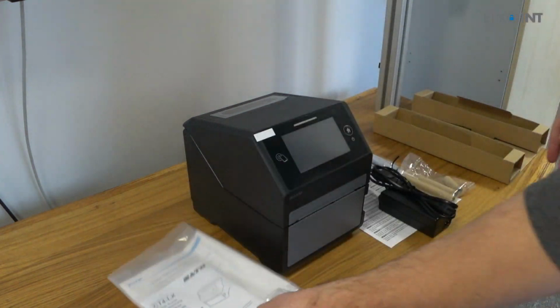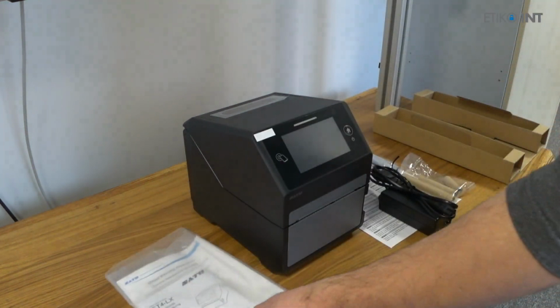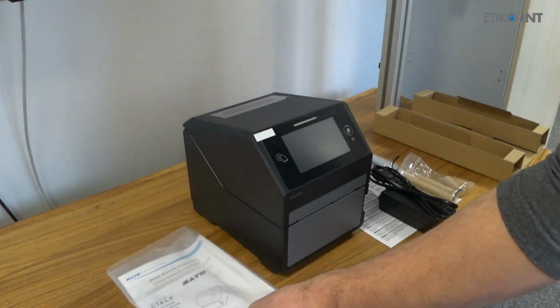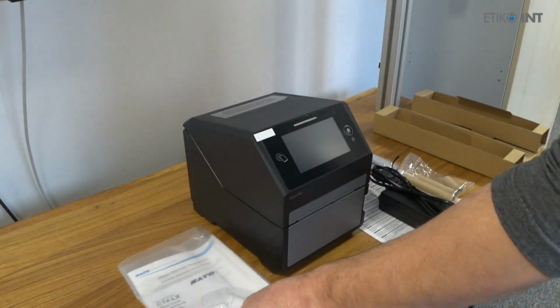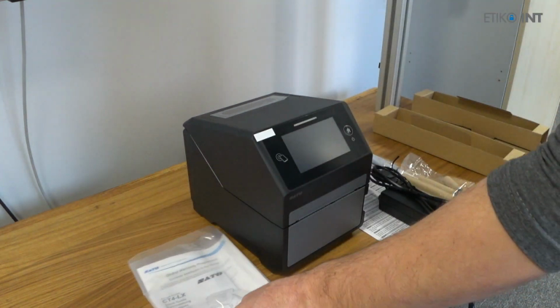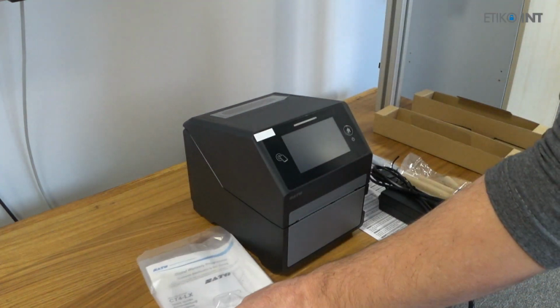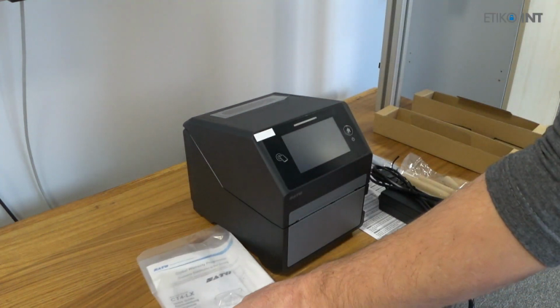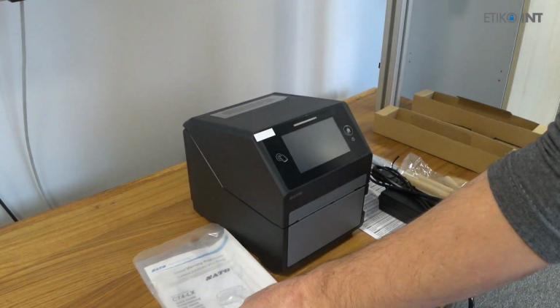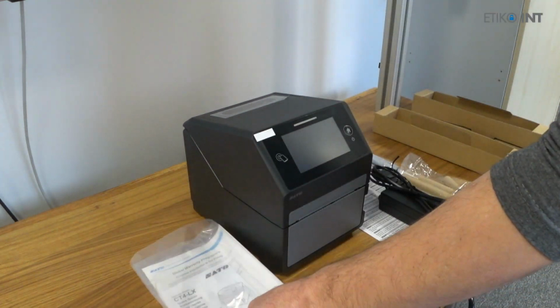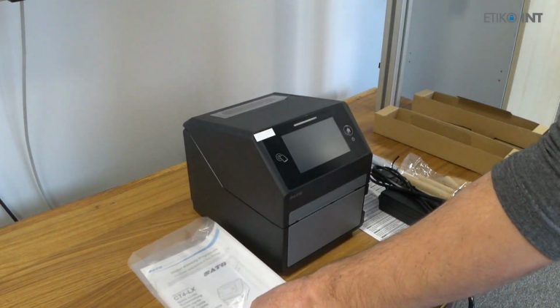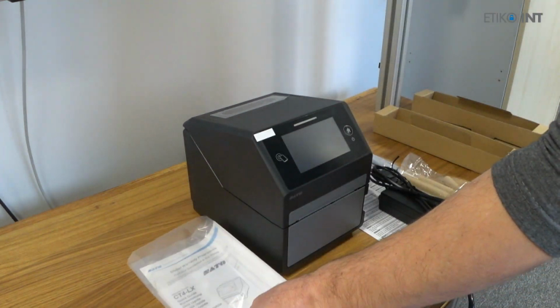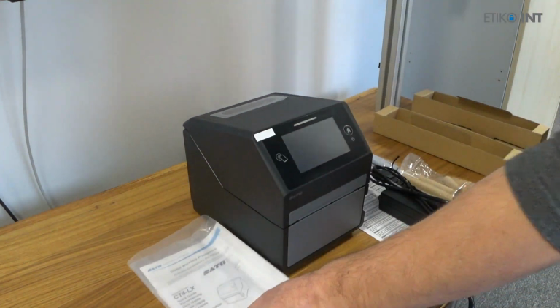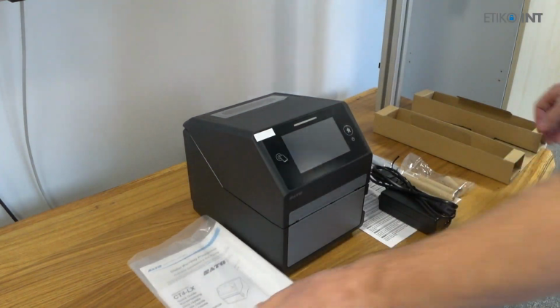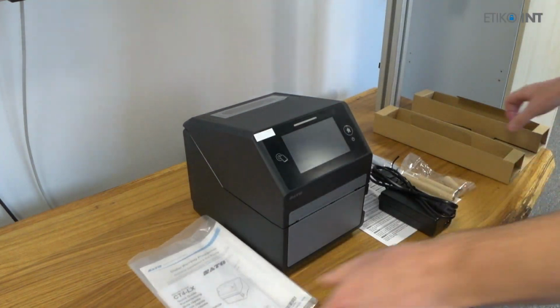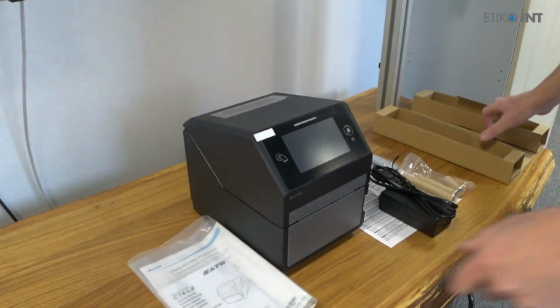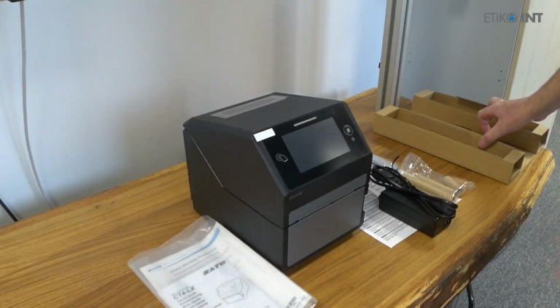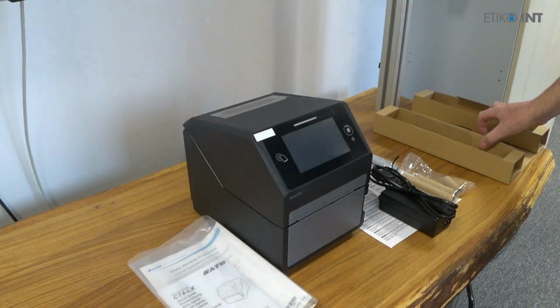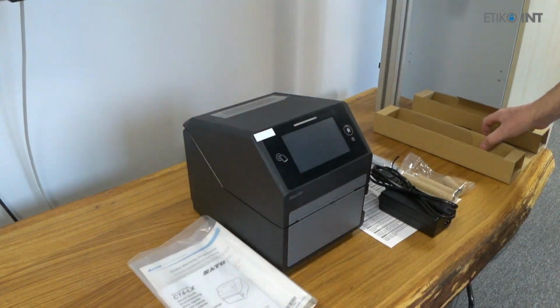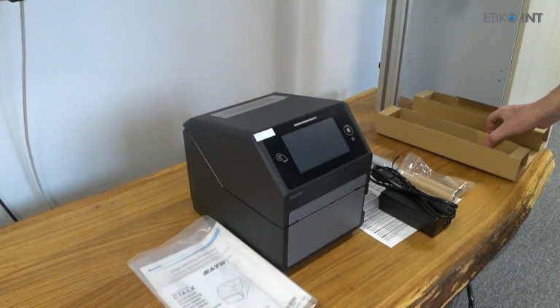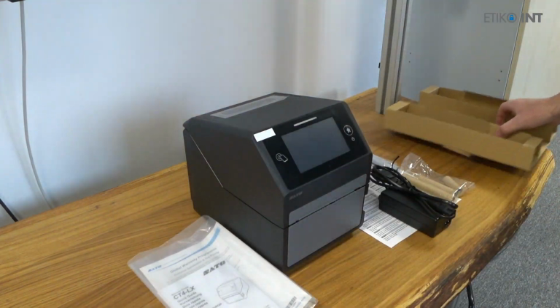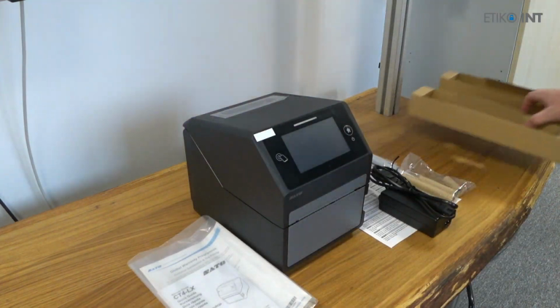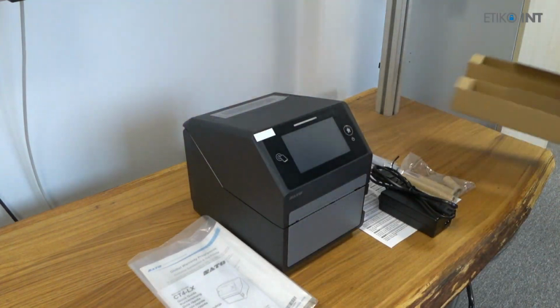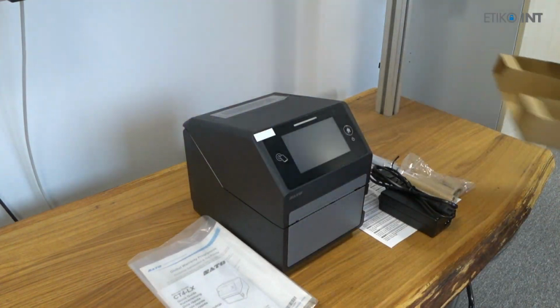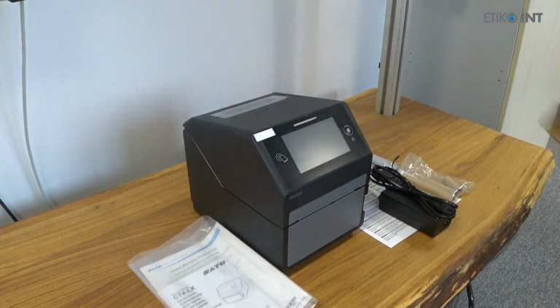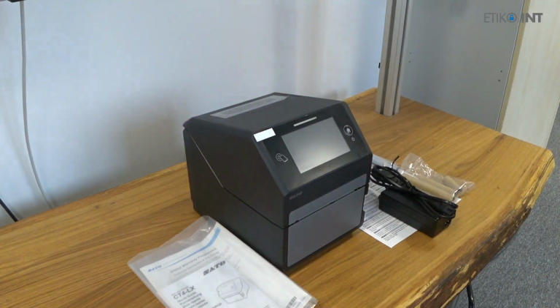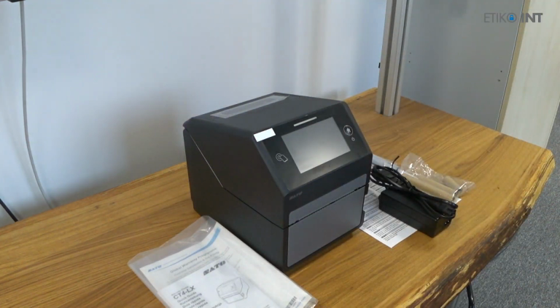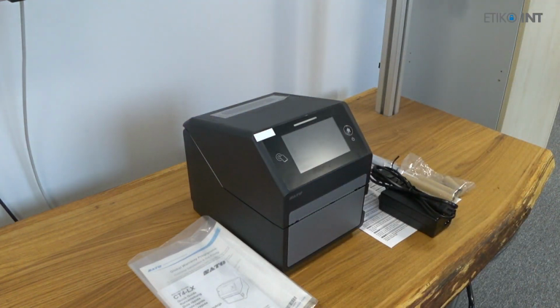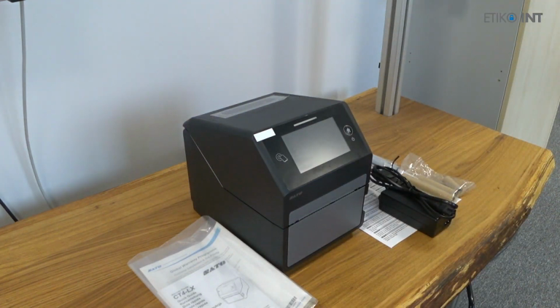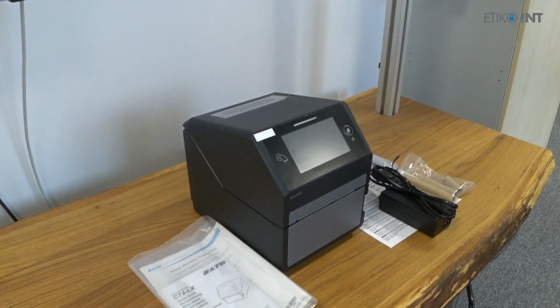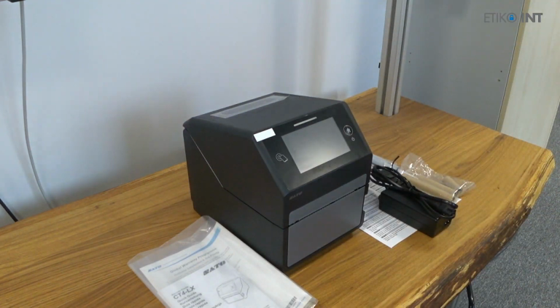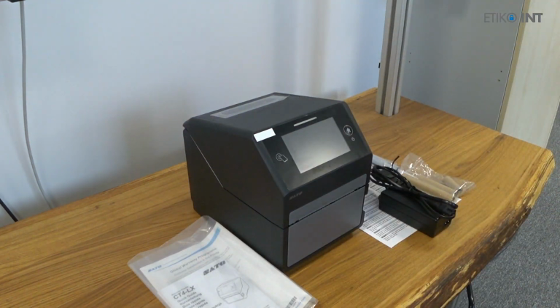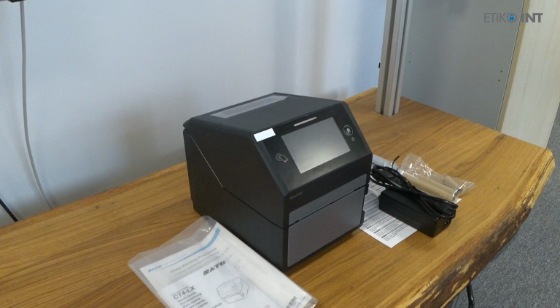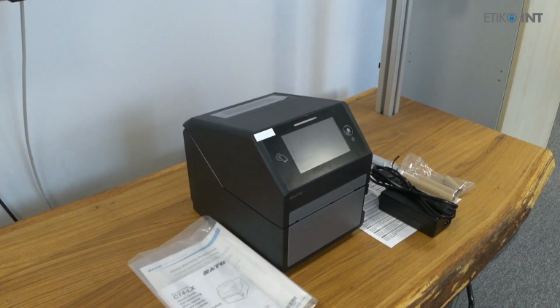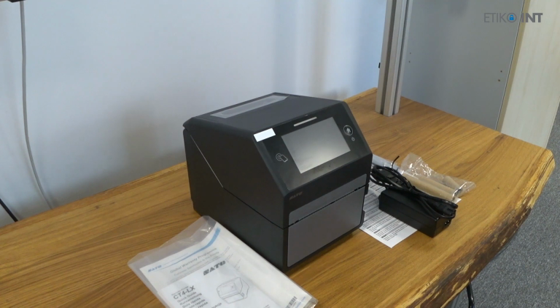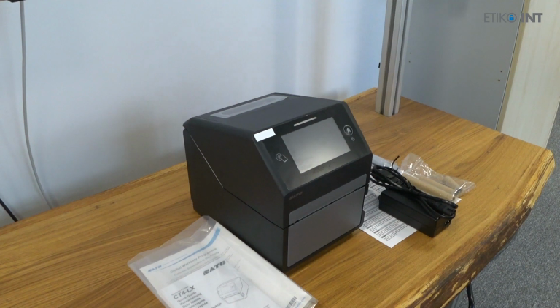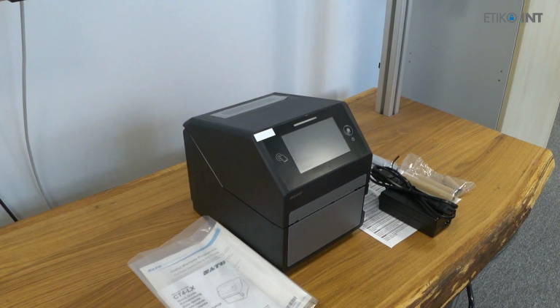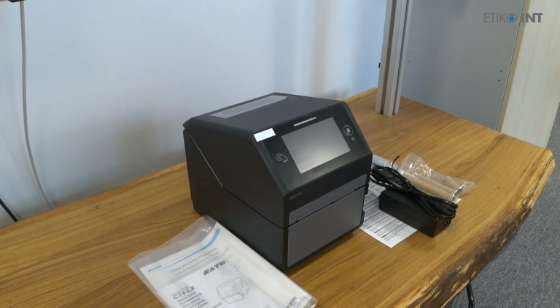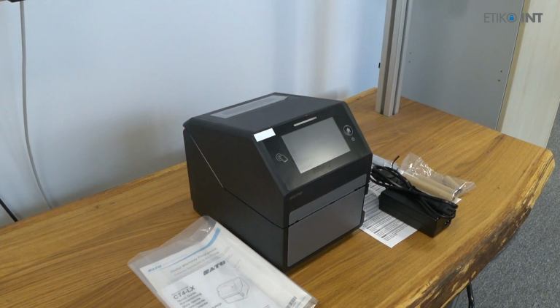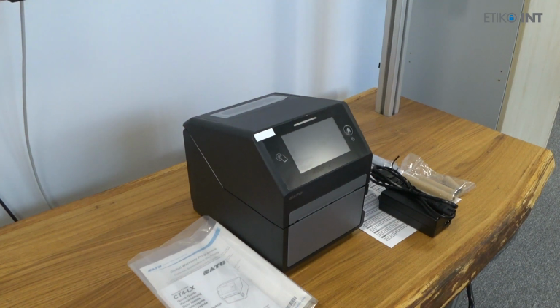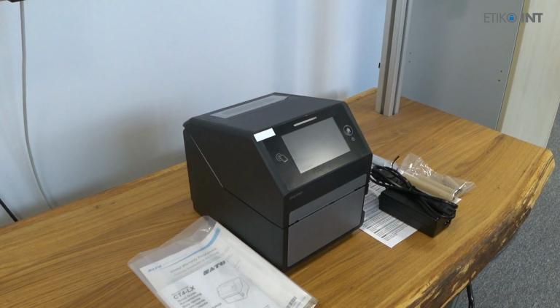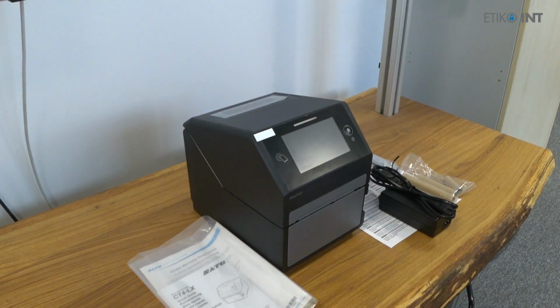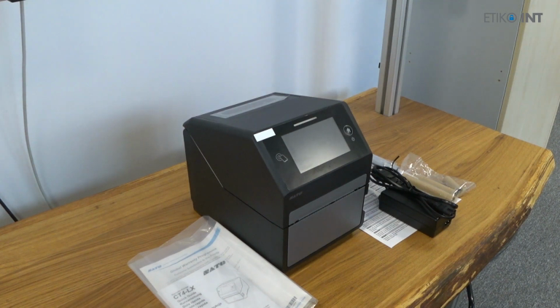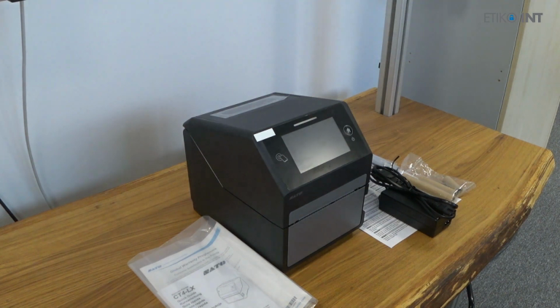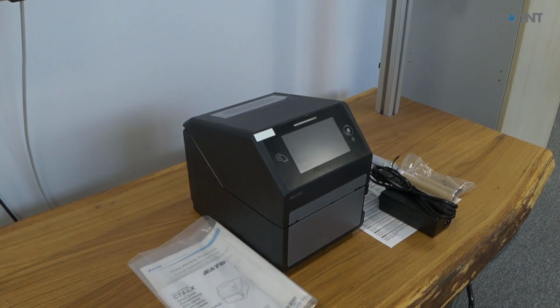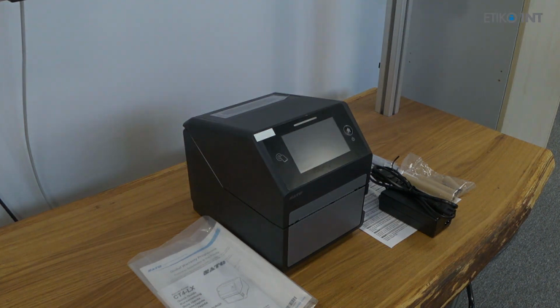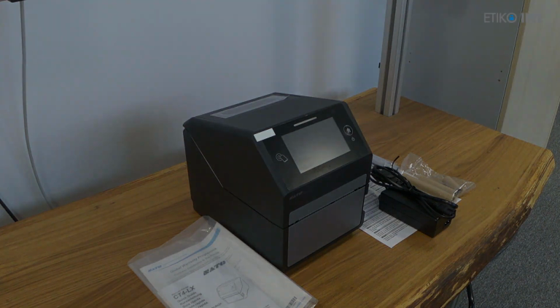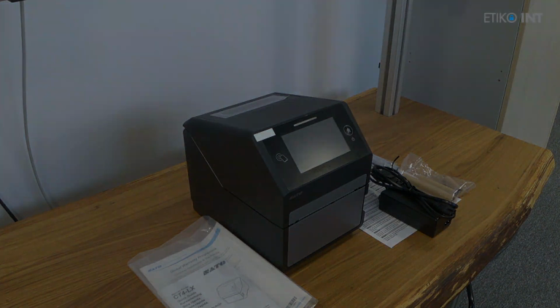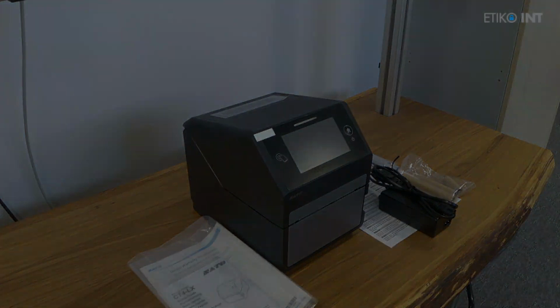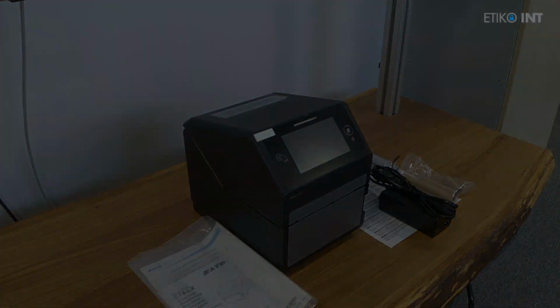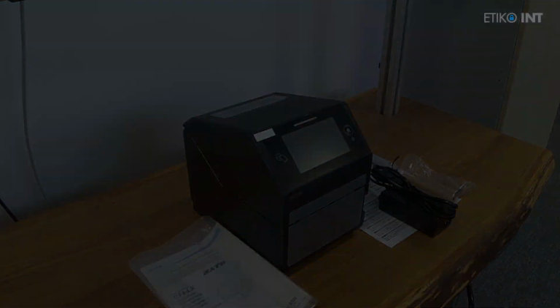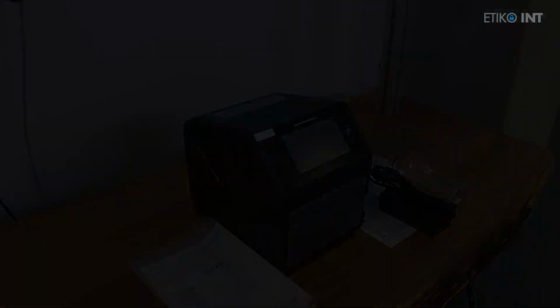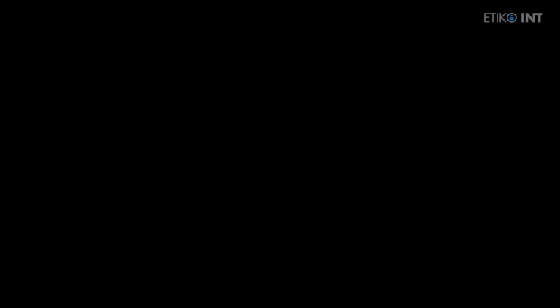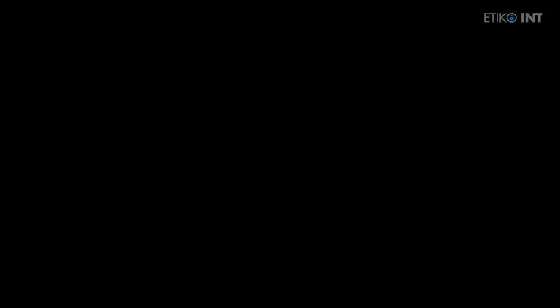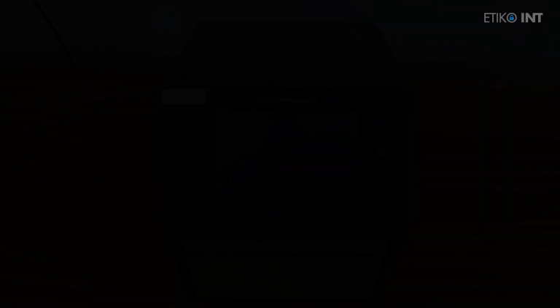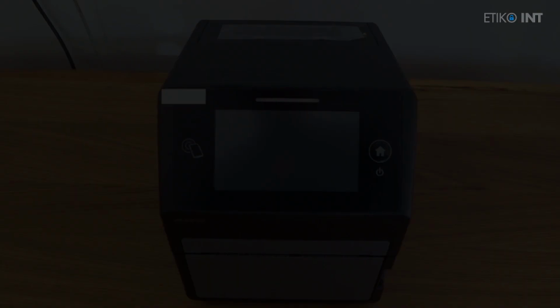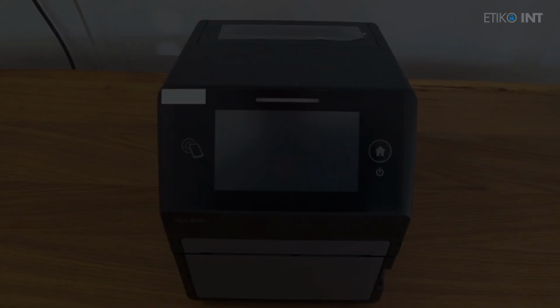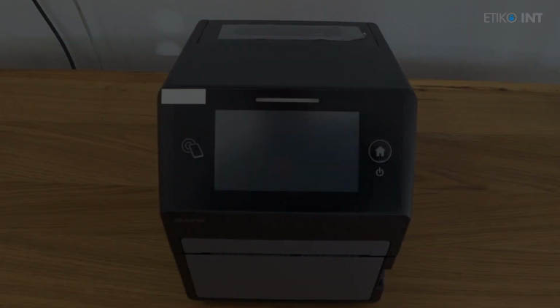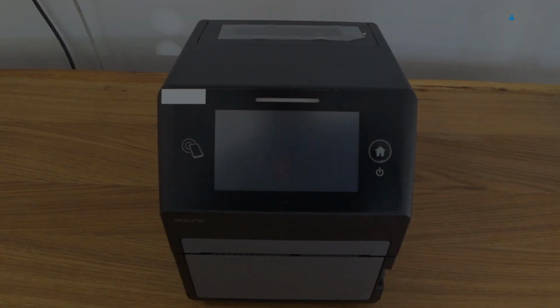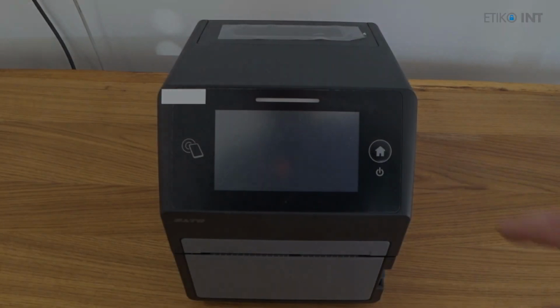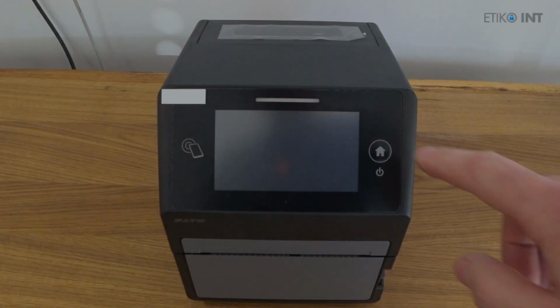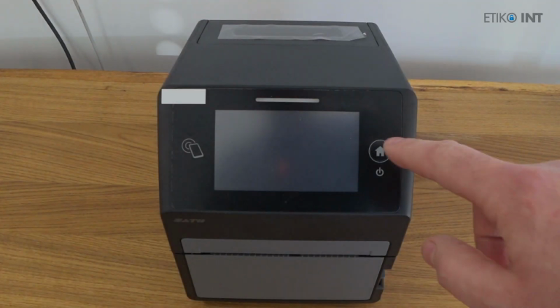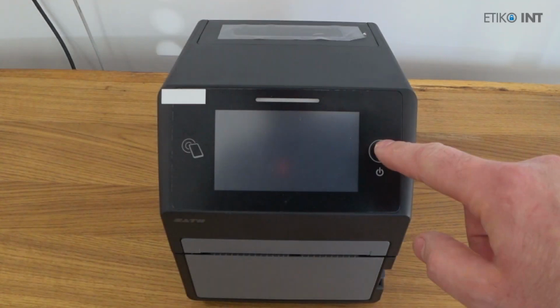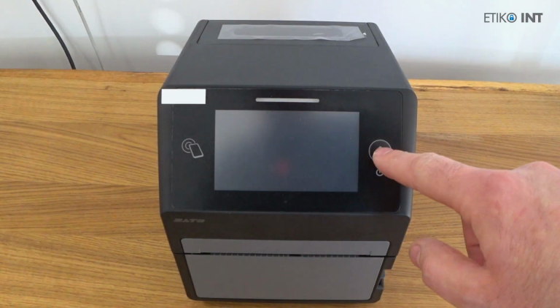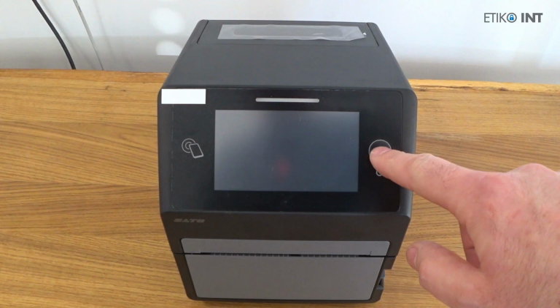As always, read the manual before starting to use the printer itself.